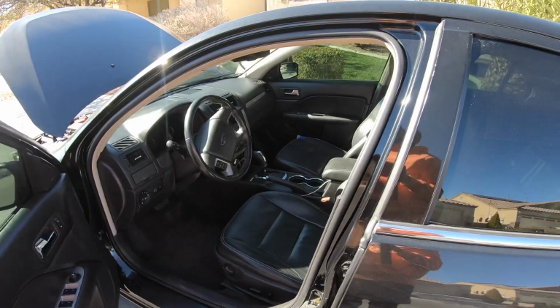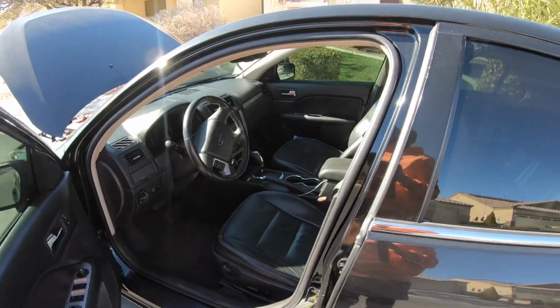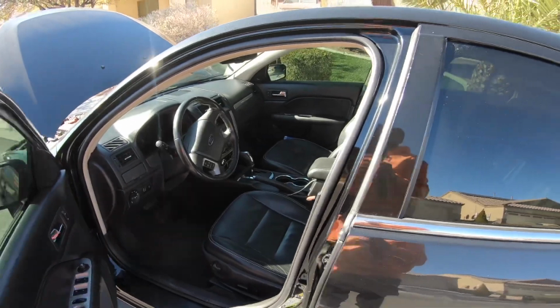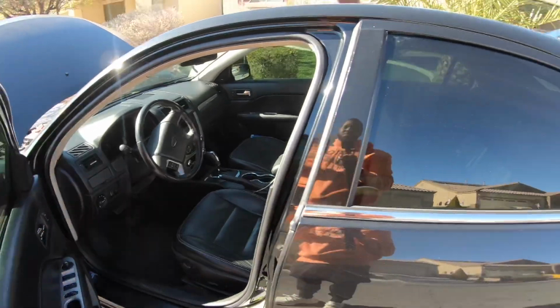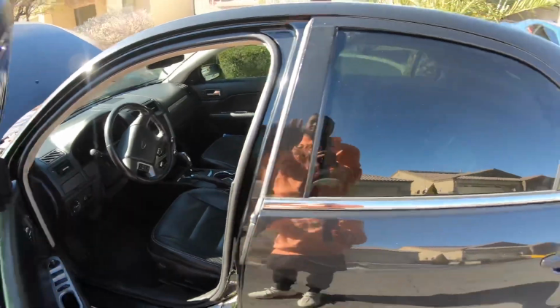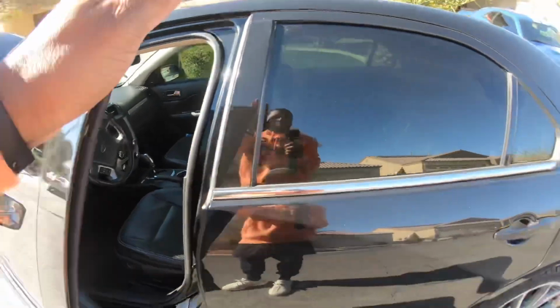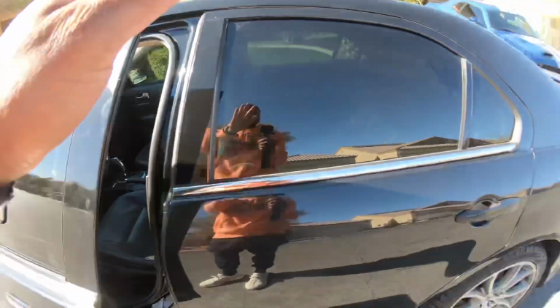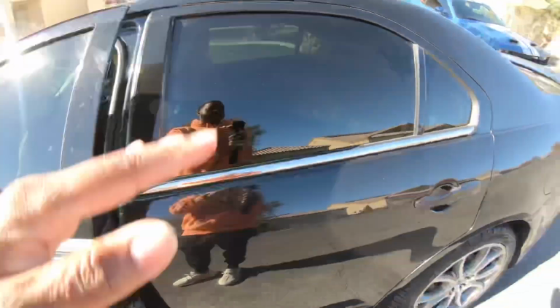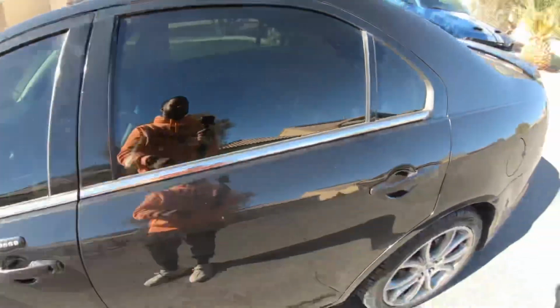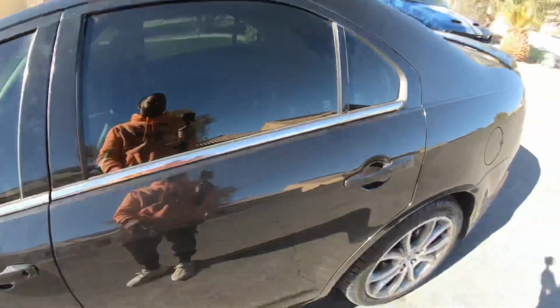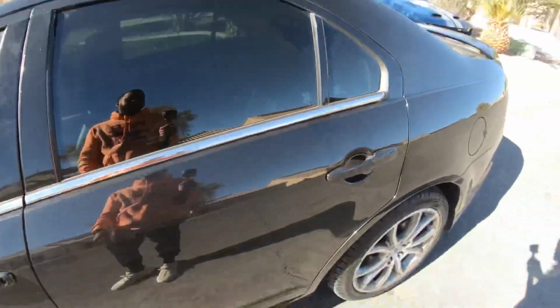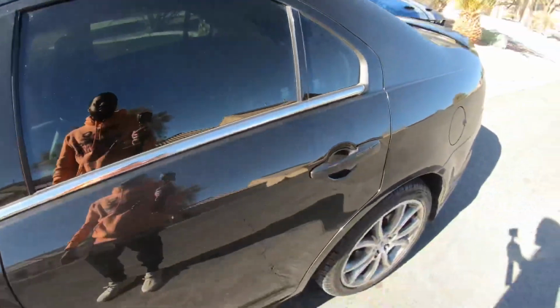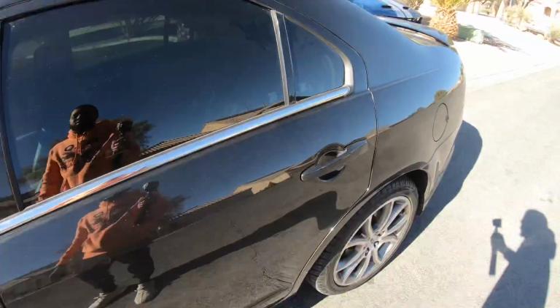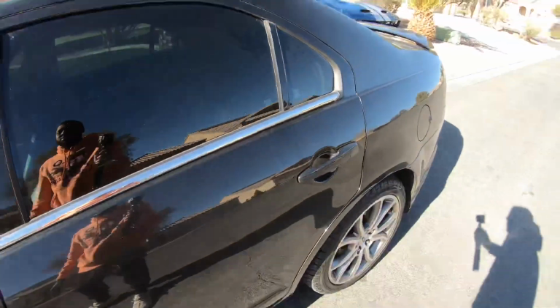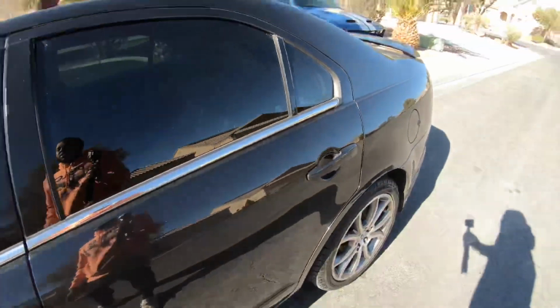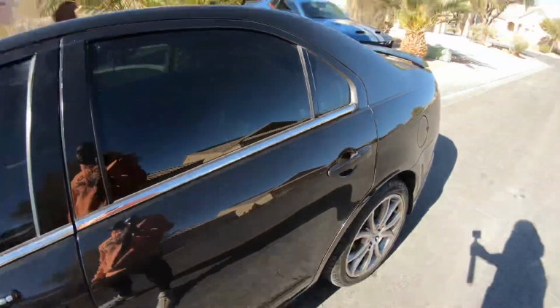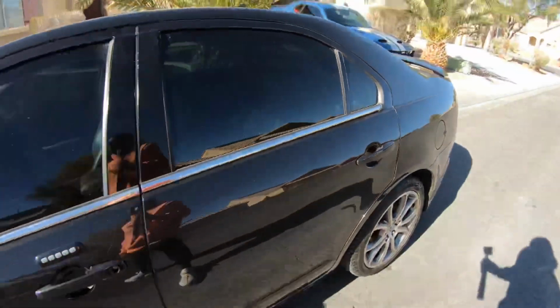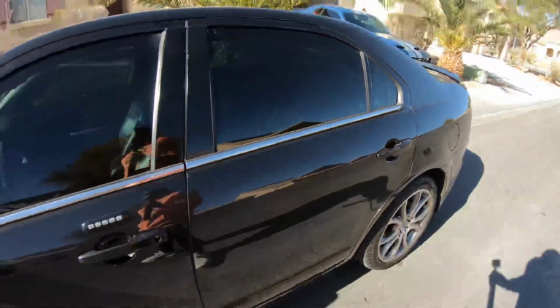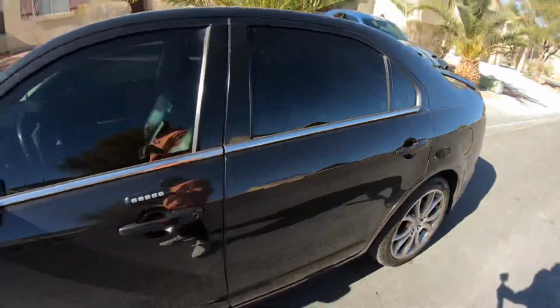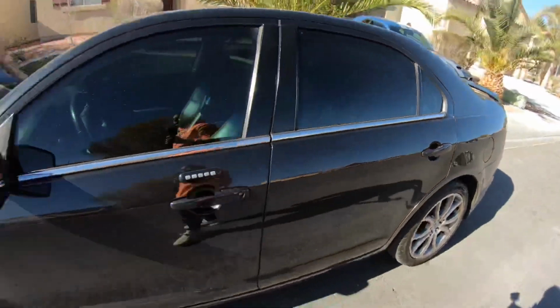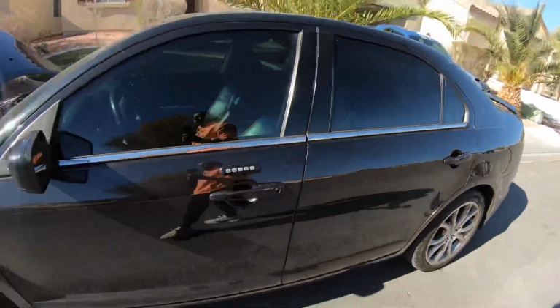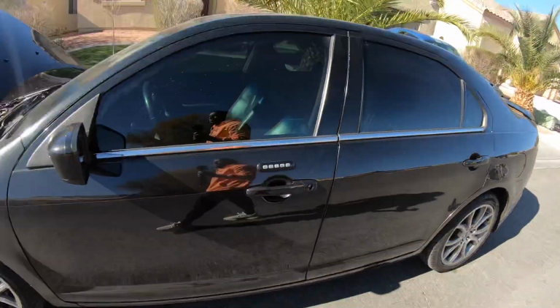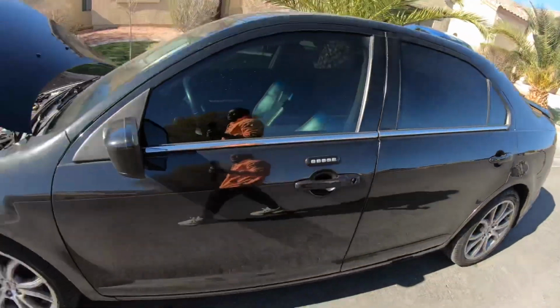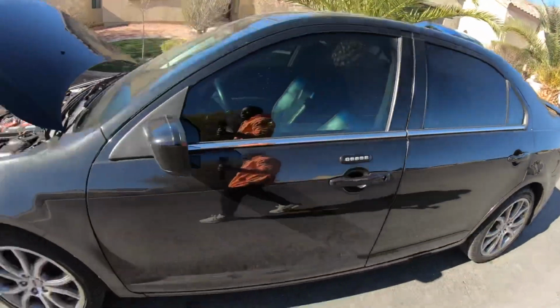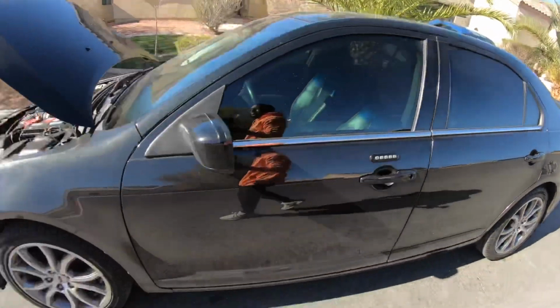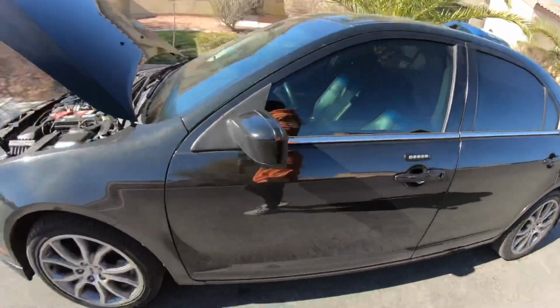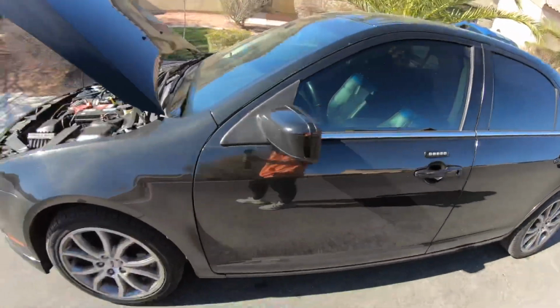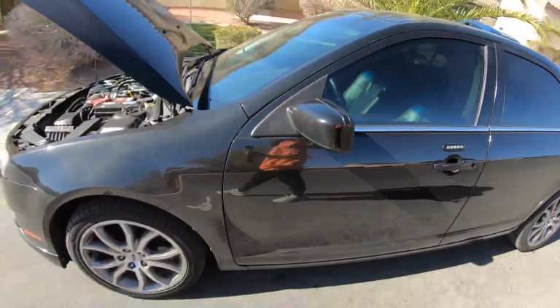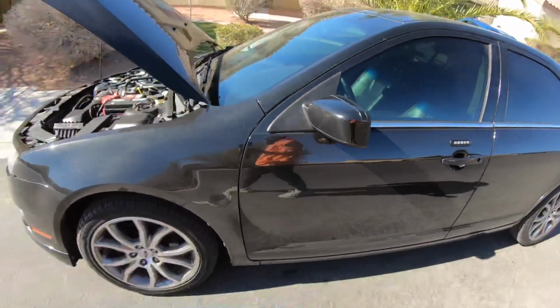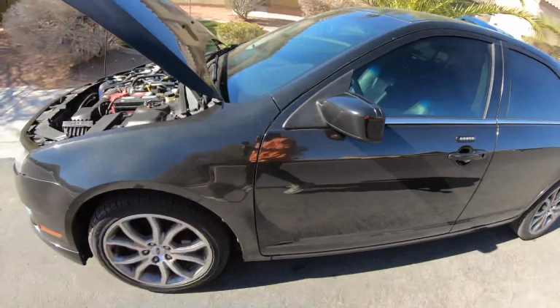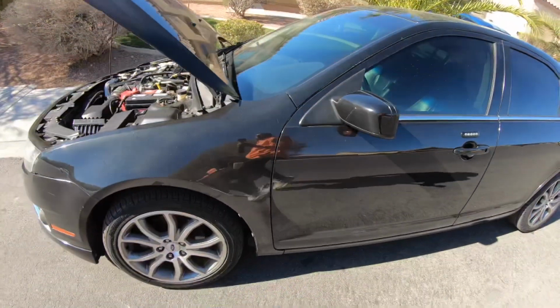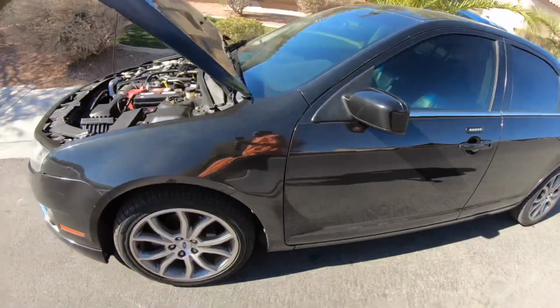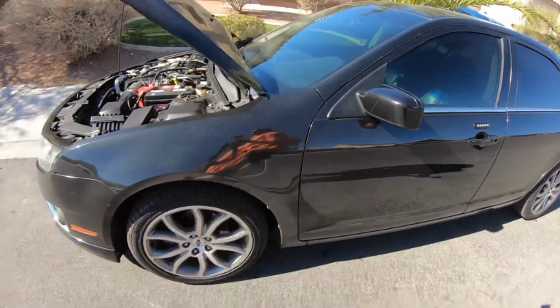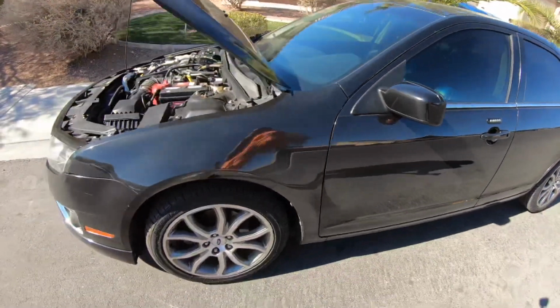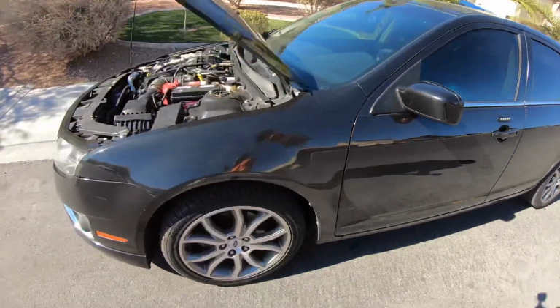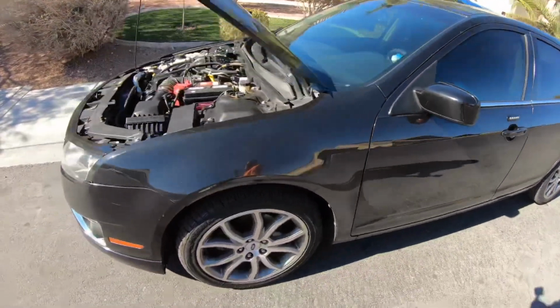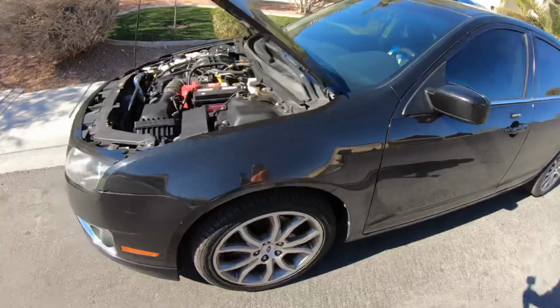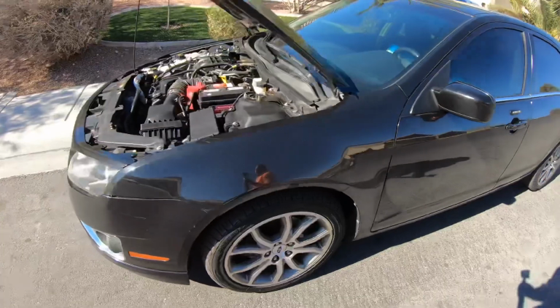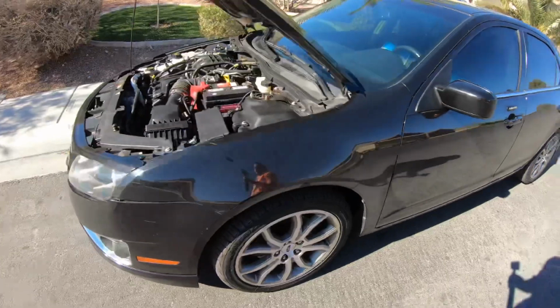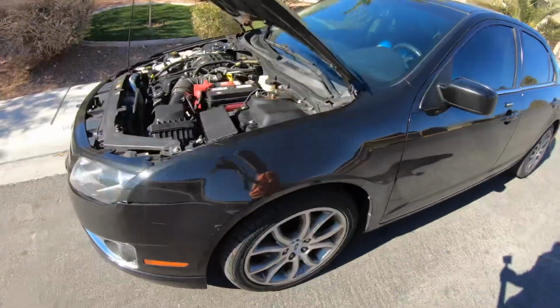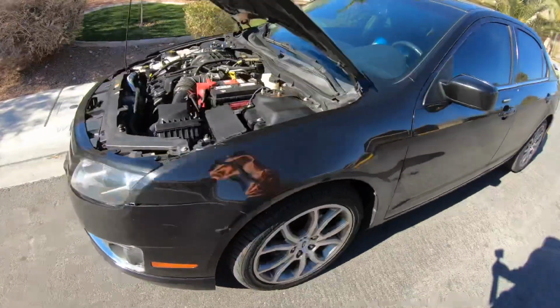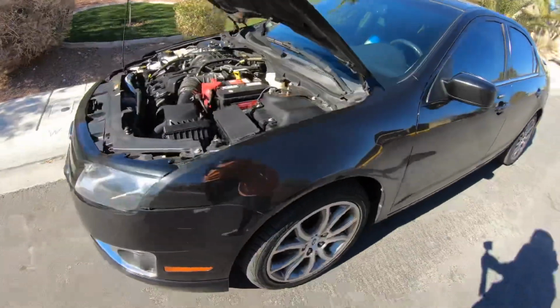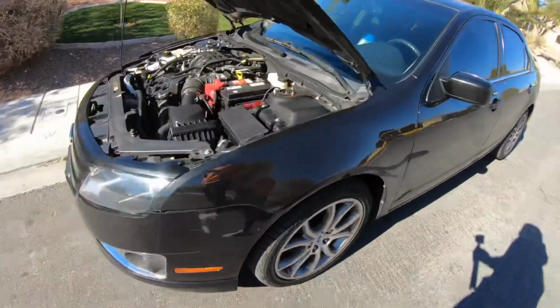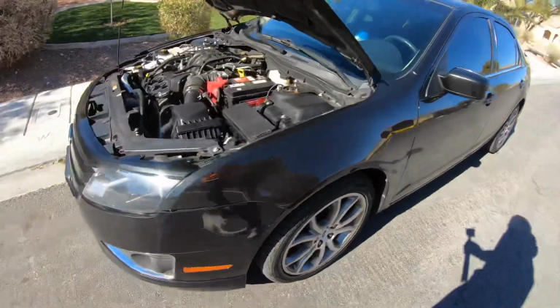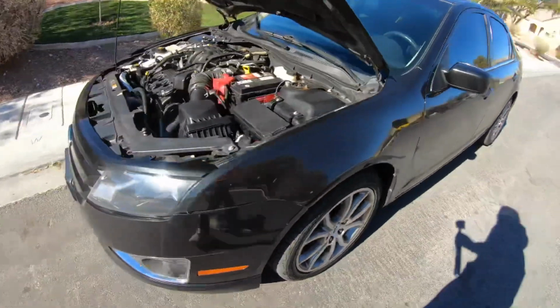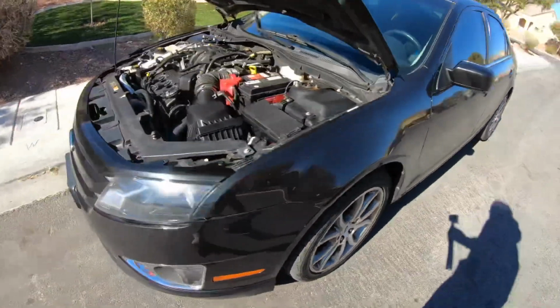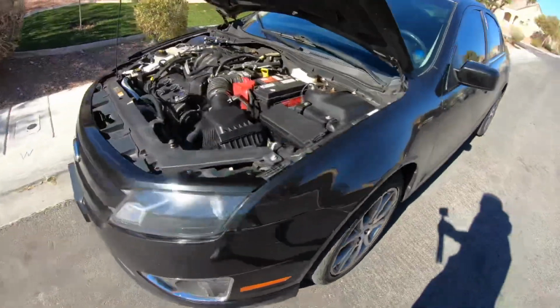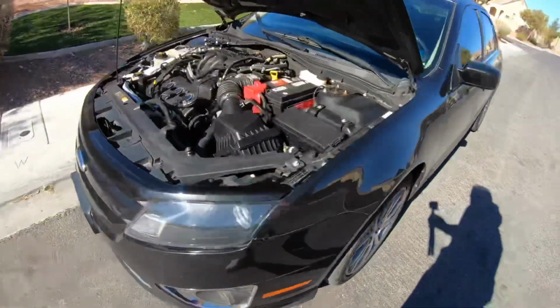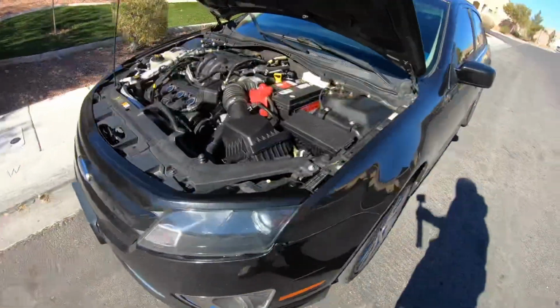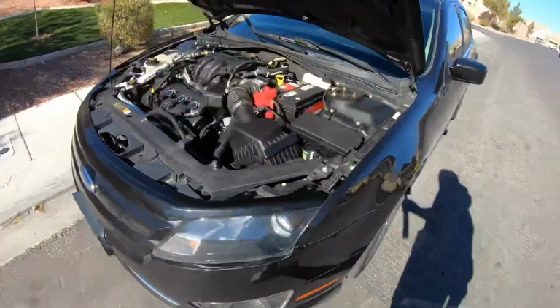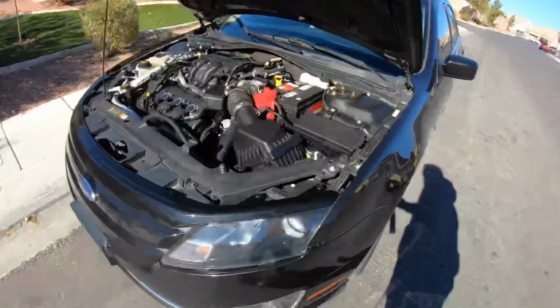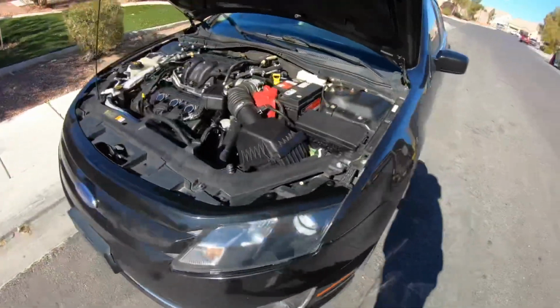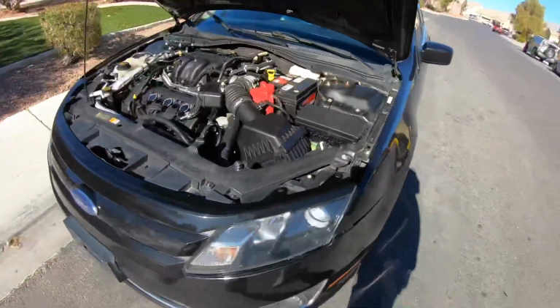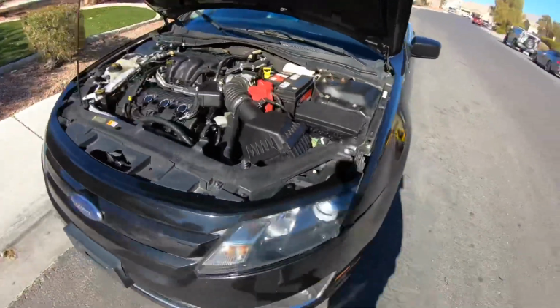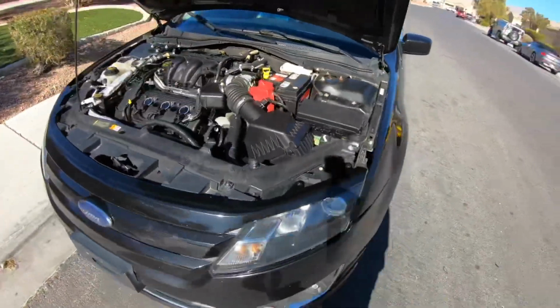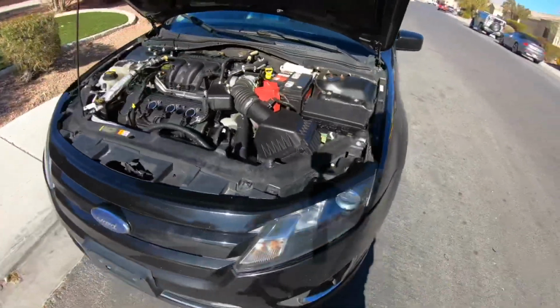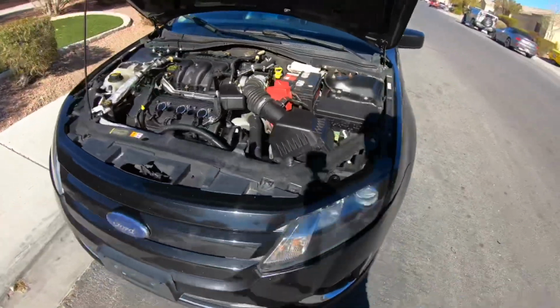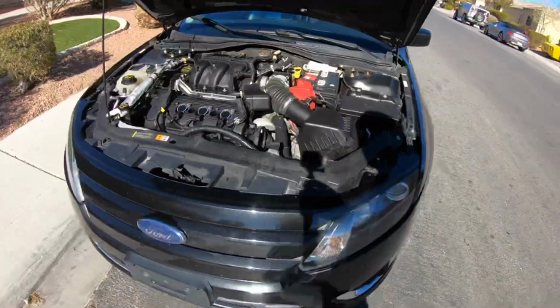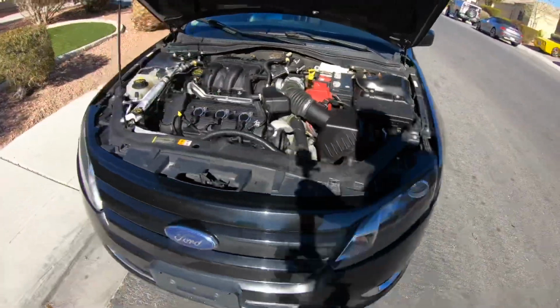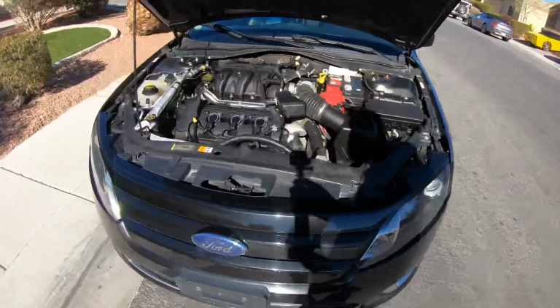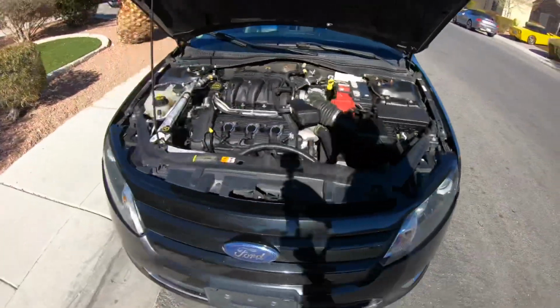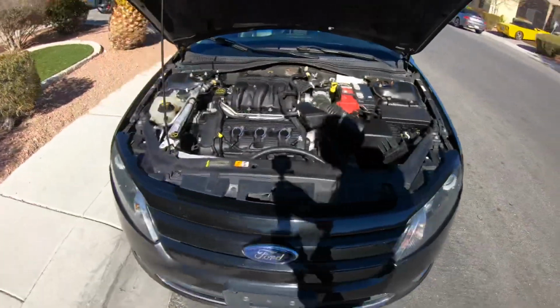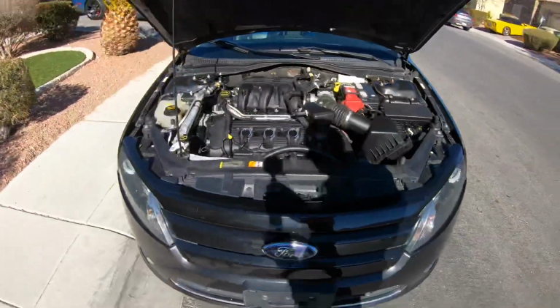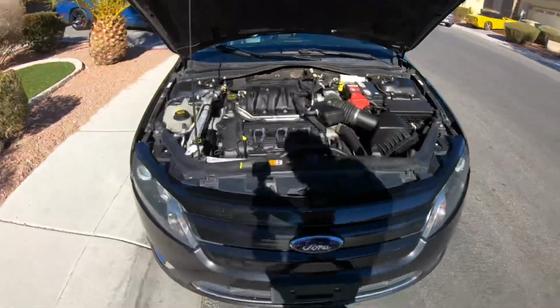All in all, I do like this car. It was hard to find a decent one for a good price, but that's pretty much it. I'm out.